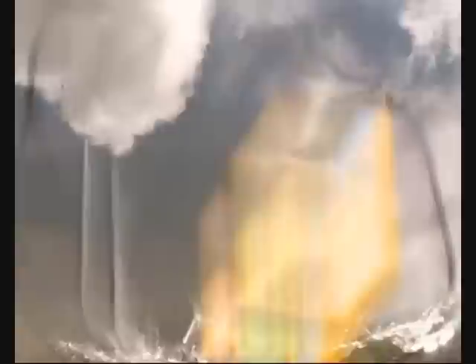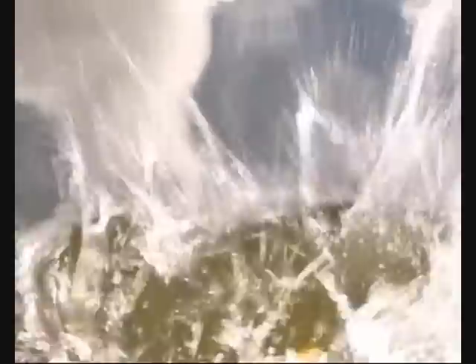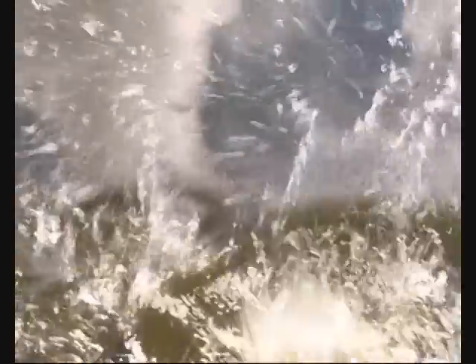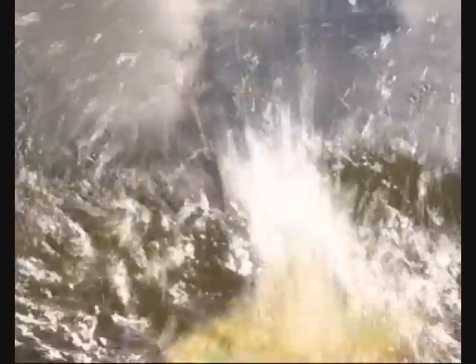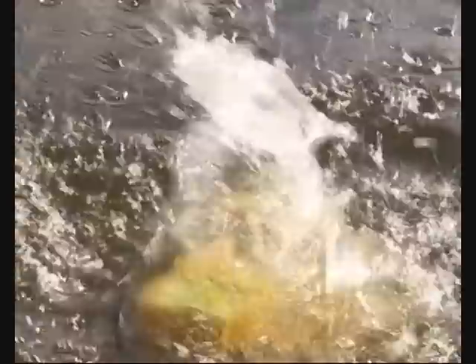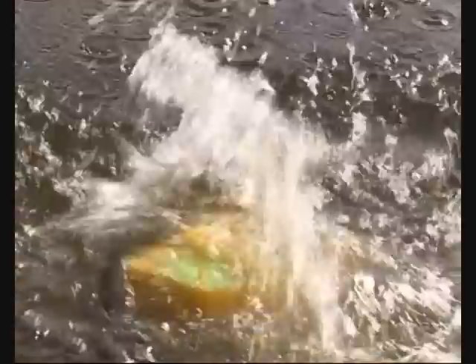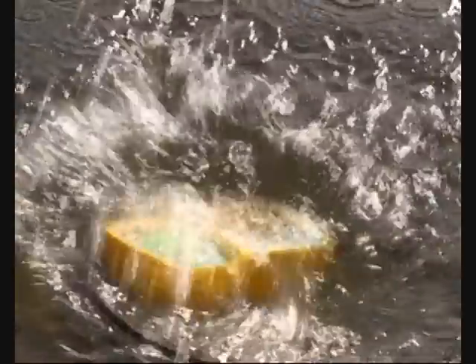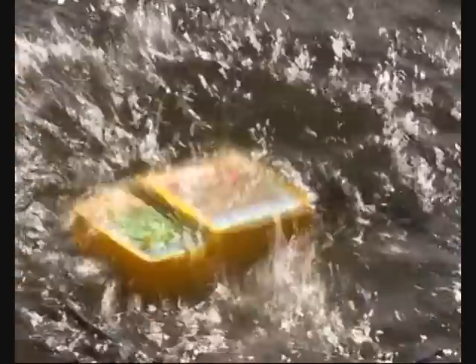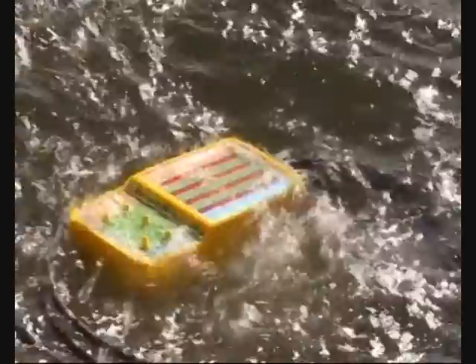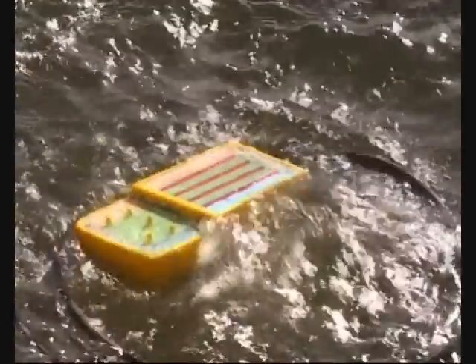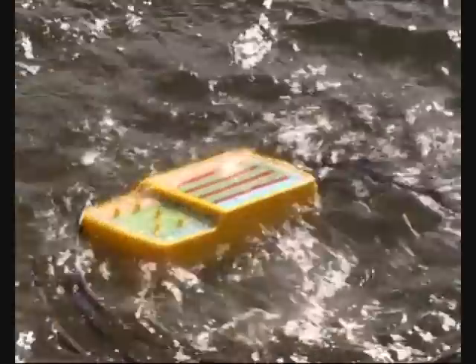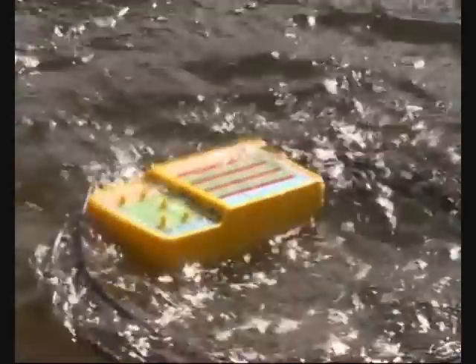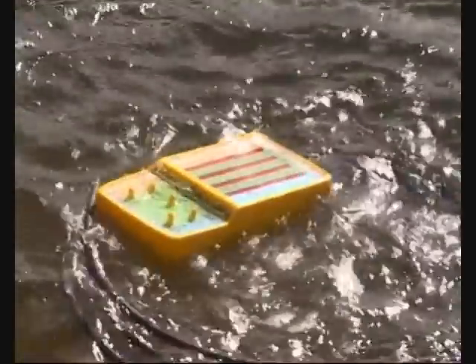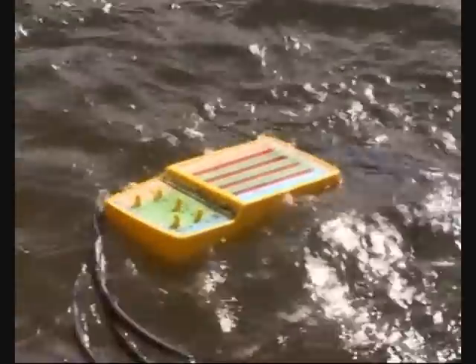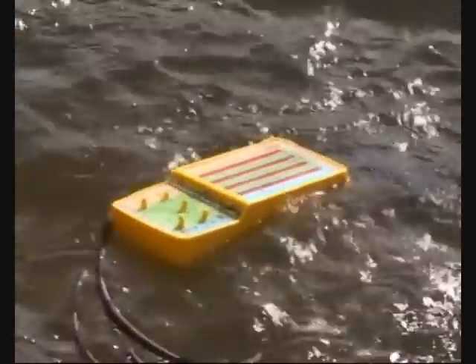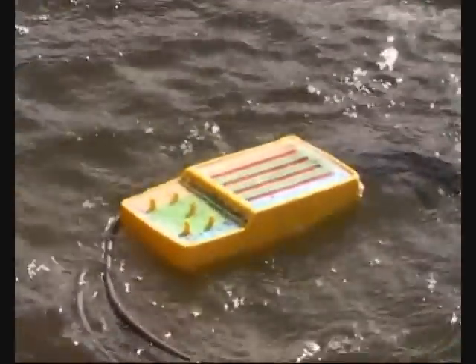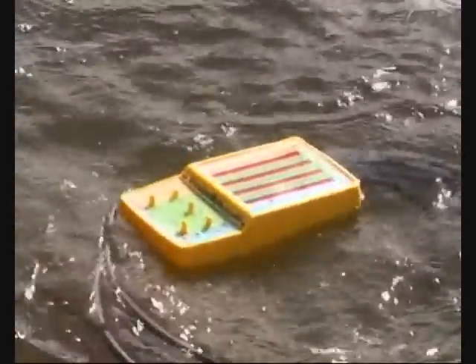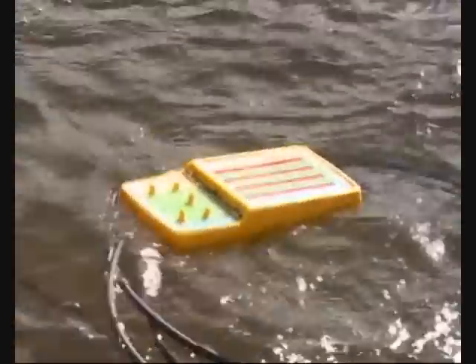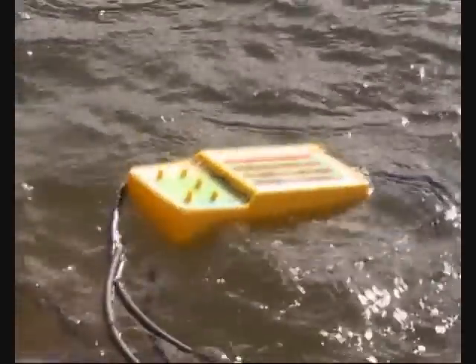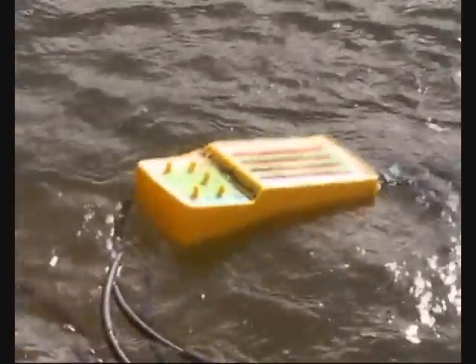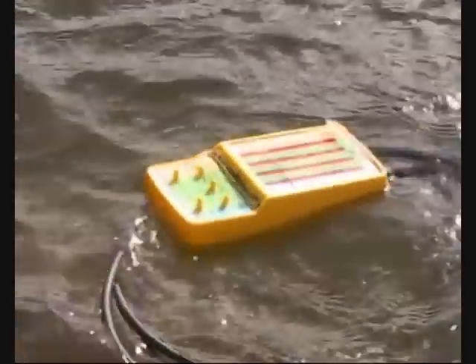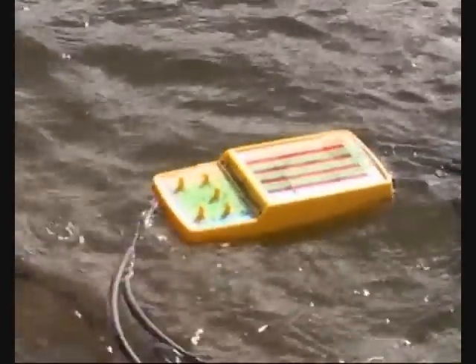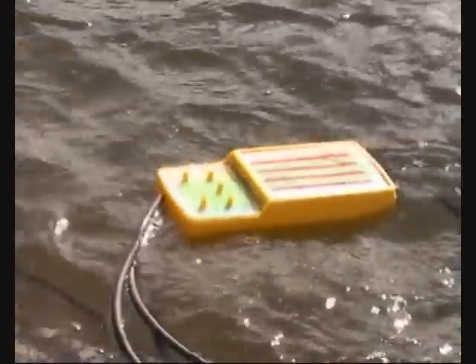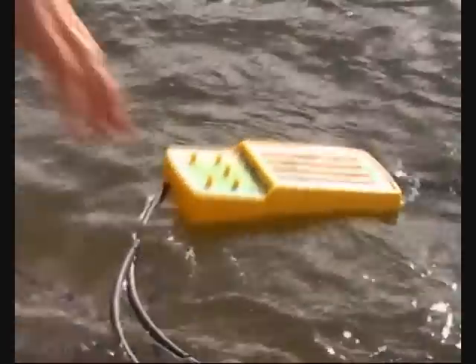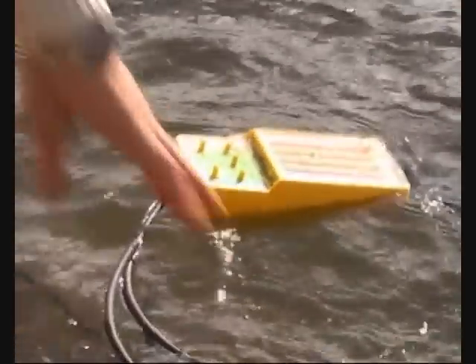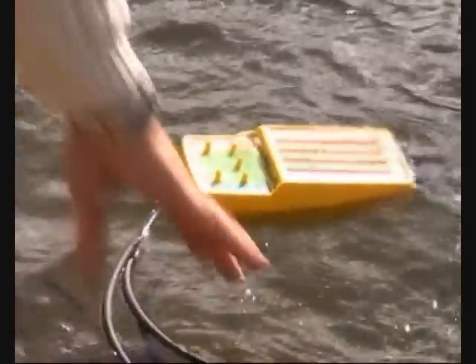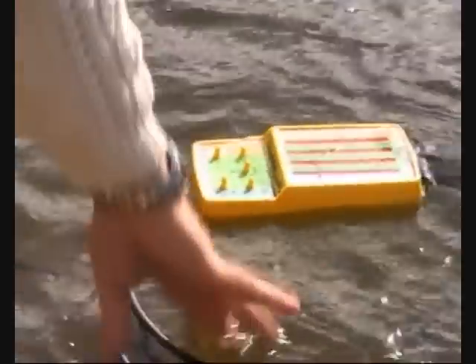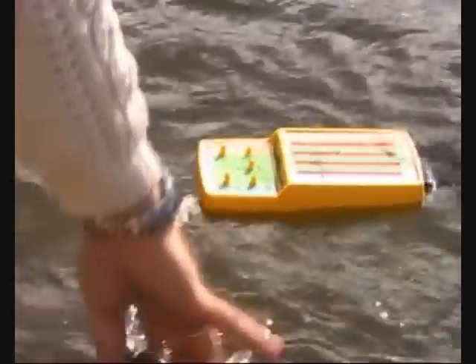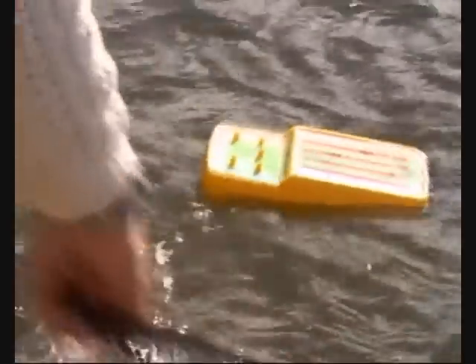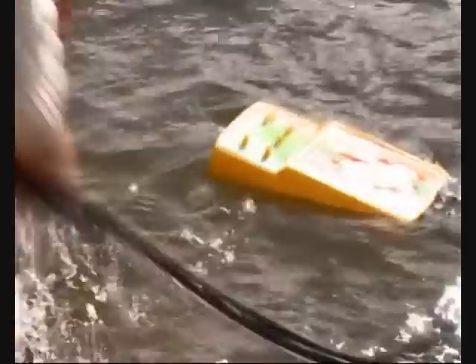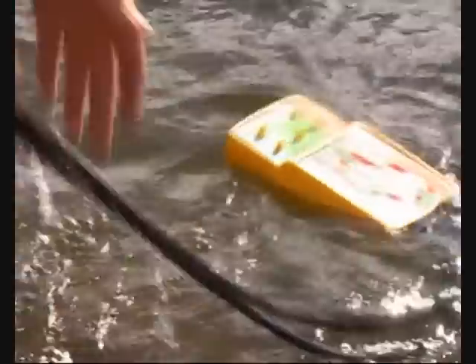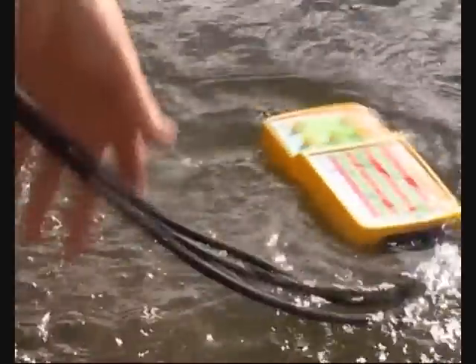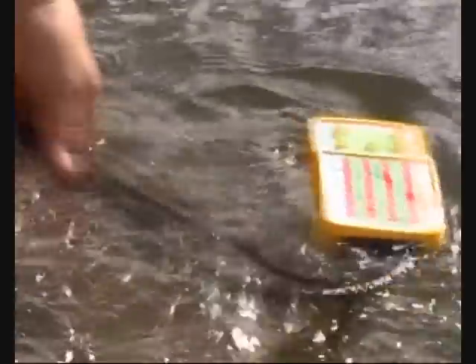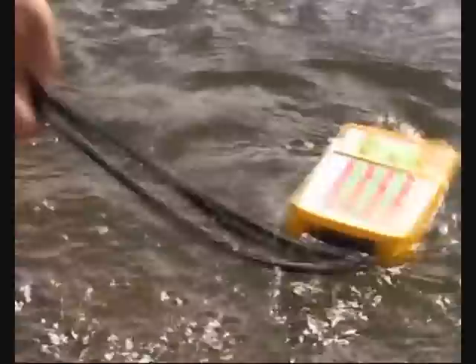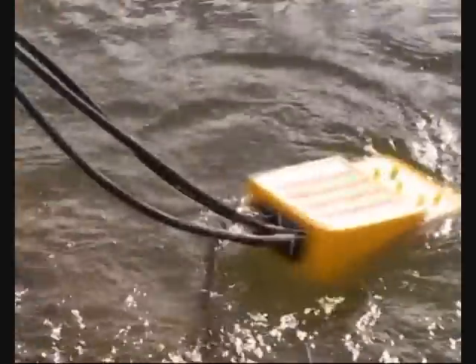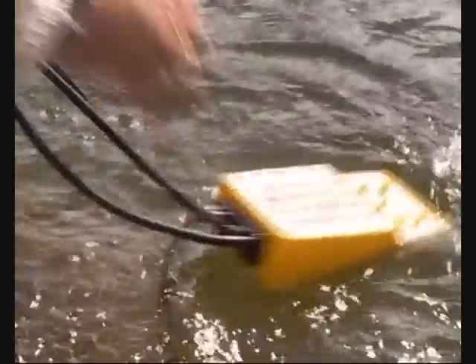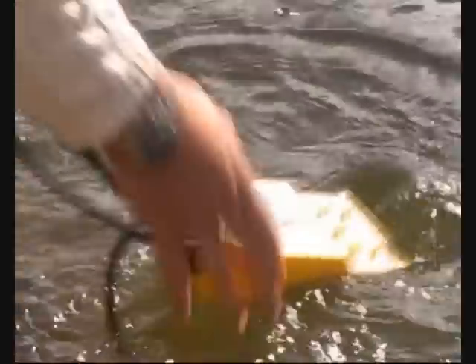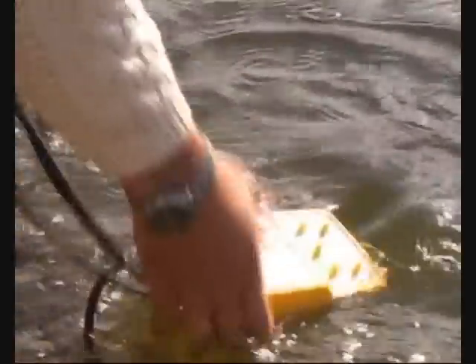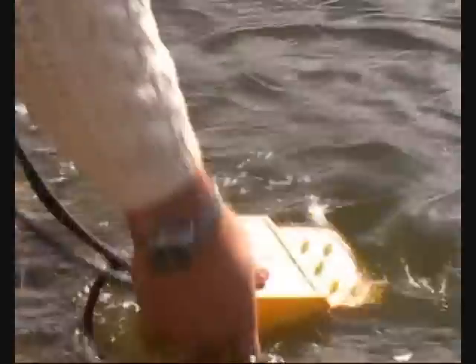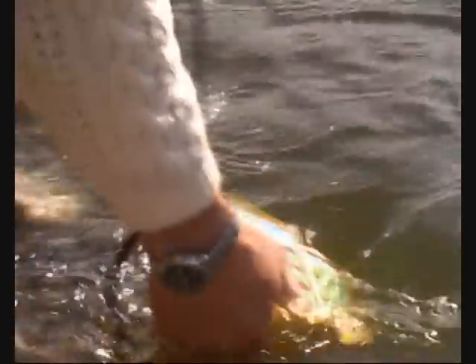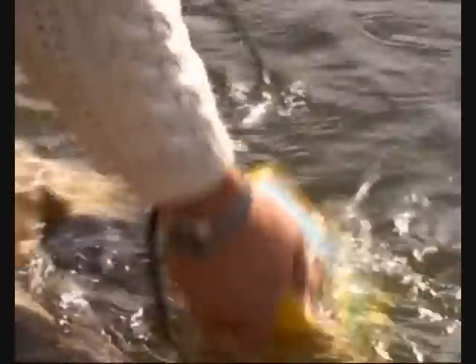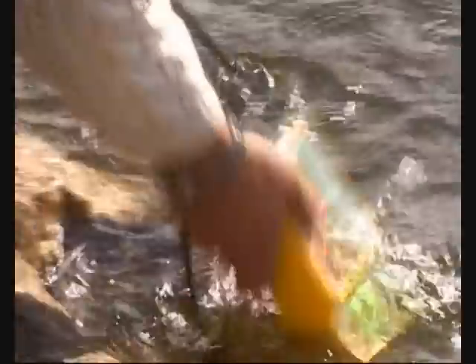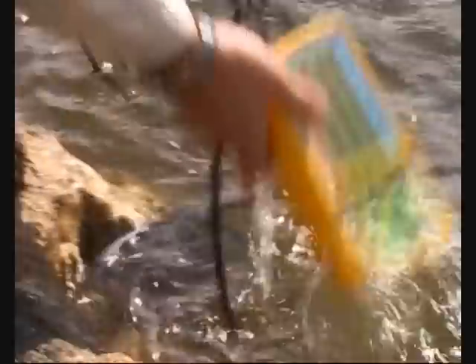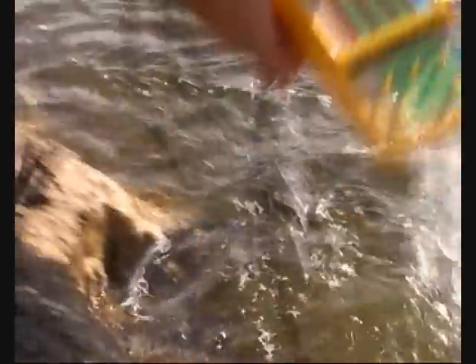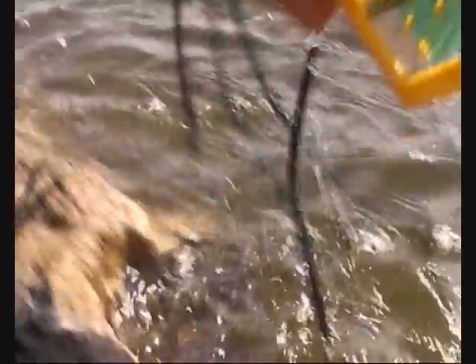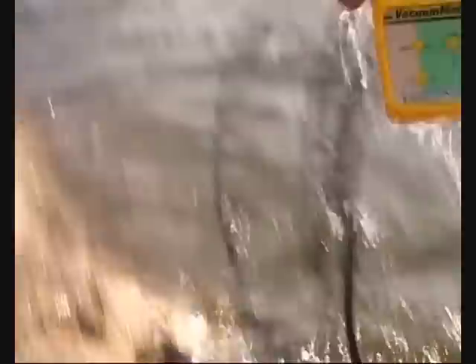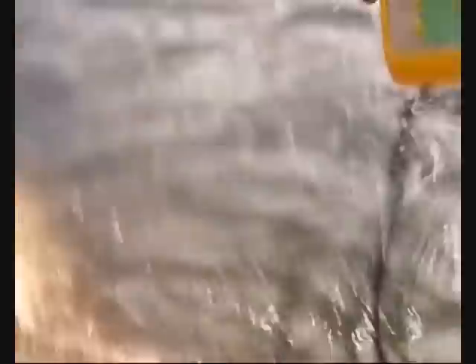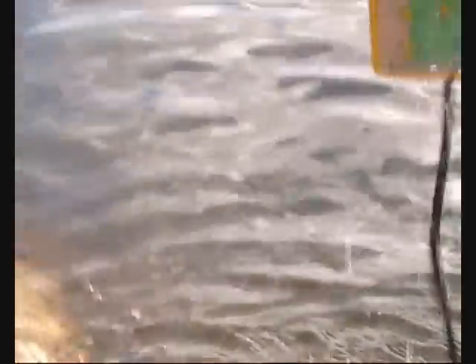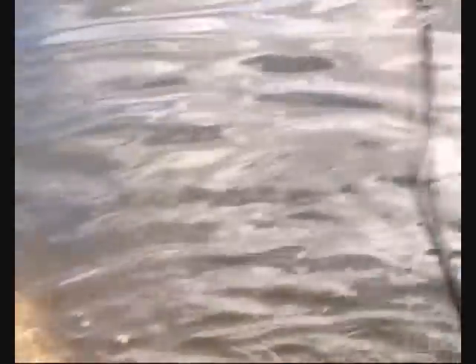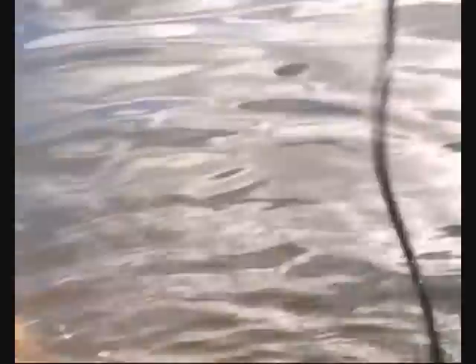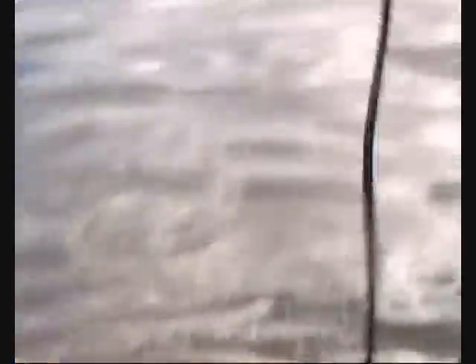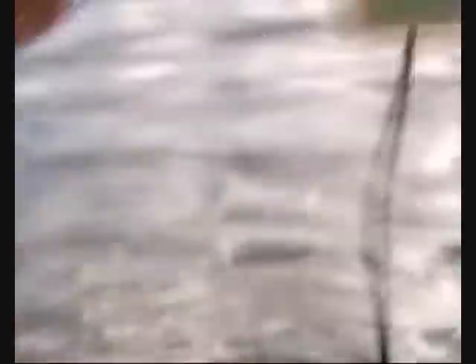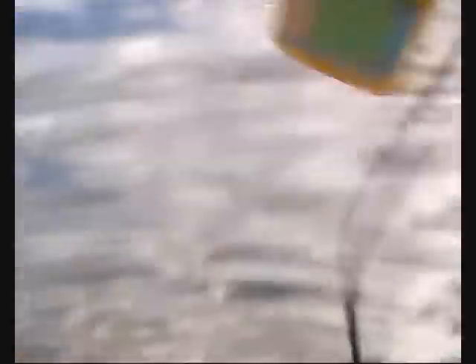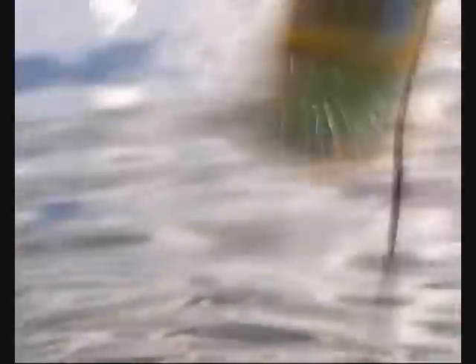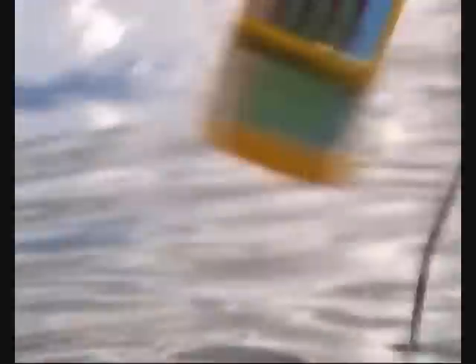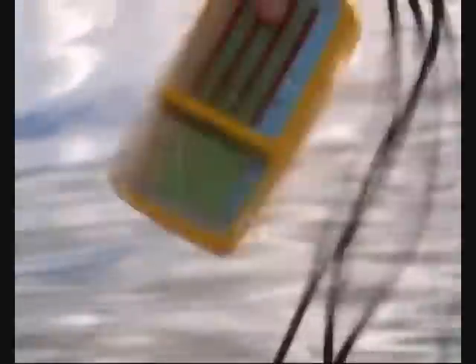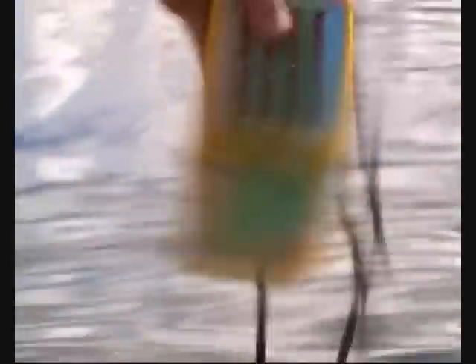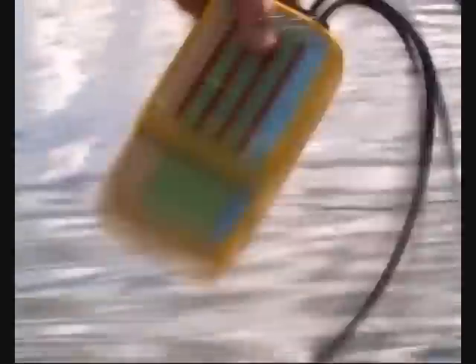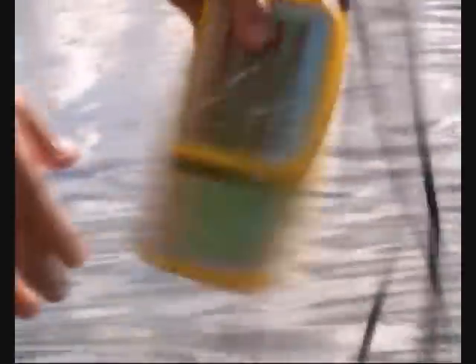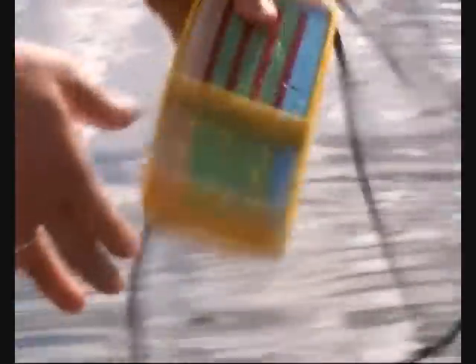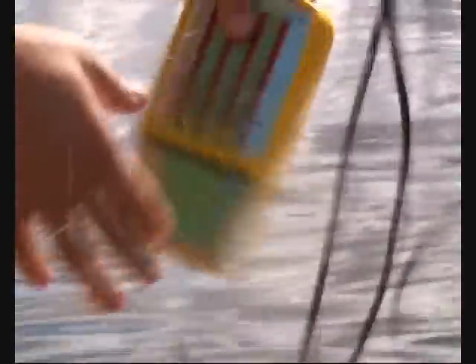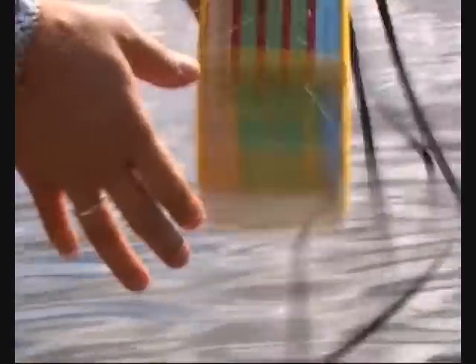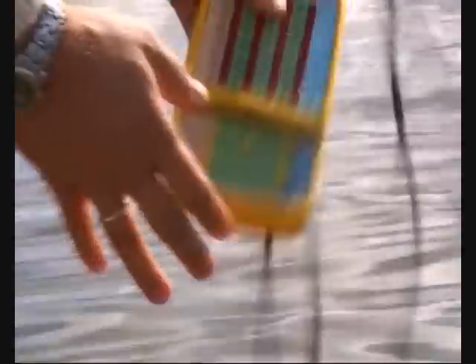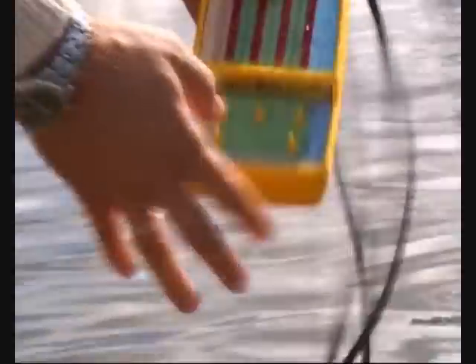The bright, water-resistant enclosure will ensure your investment is not lost if you accidentally drop it in the water.